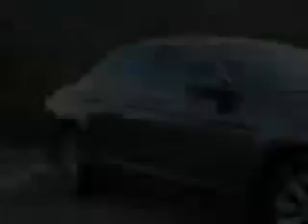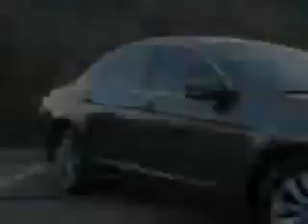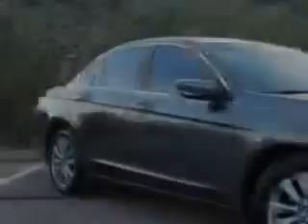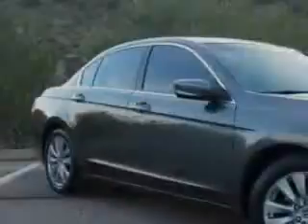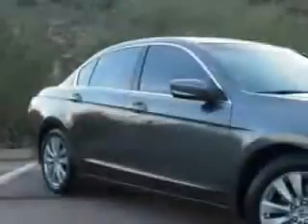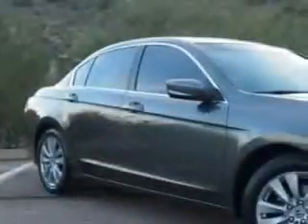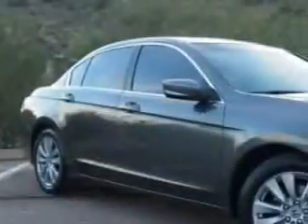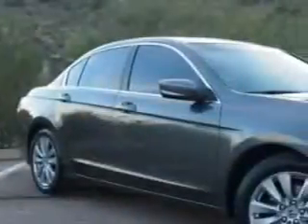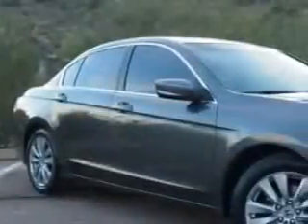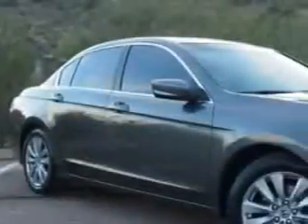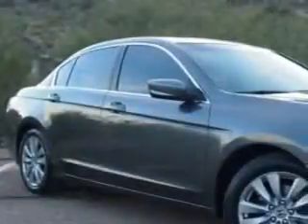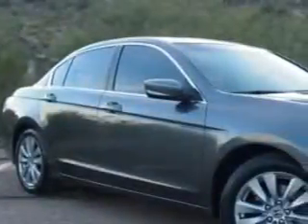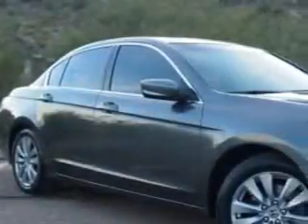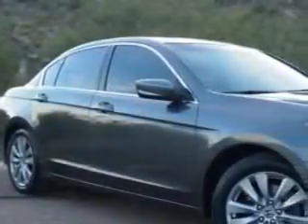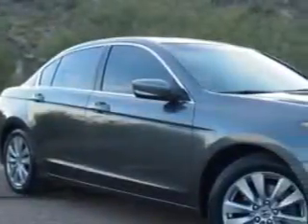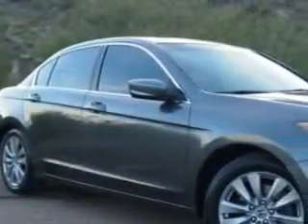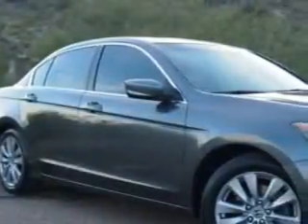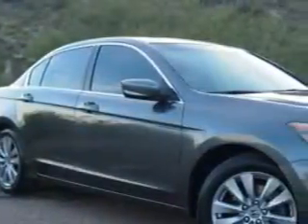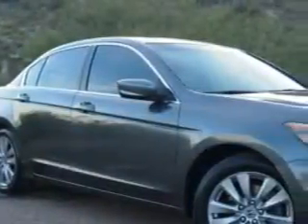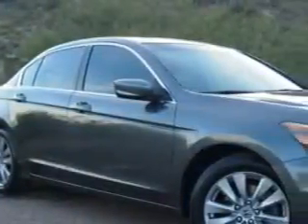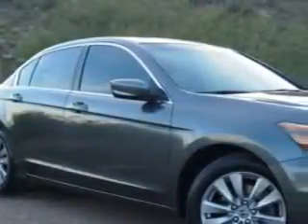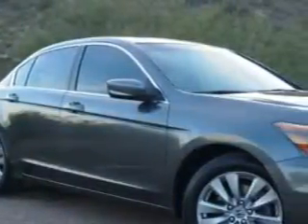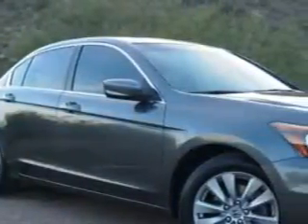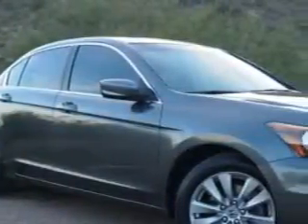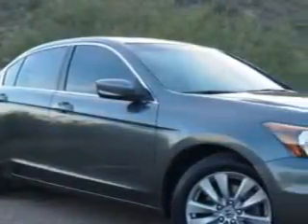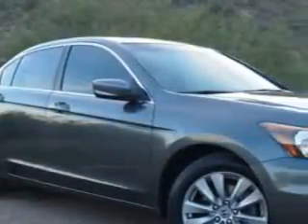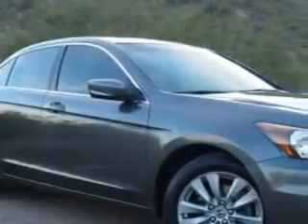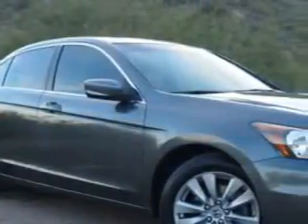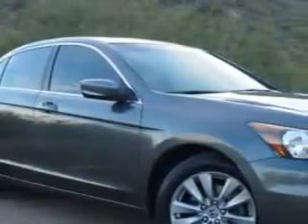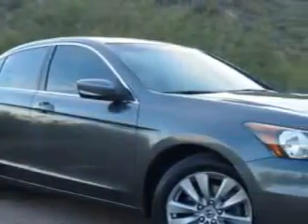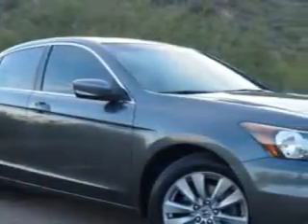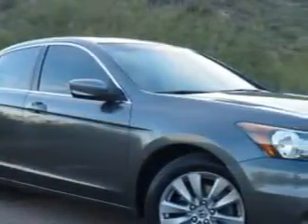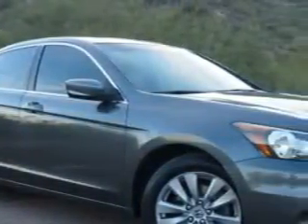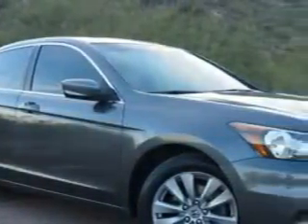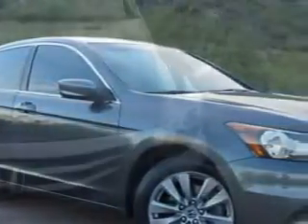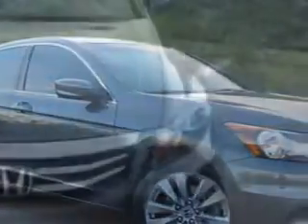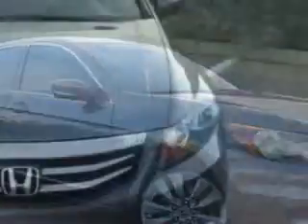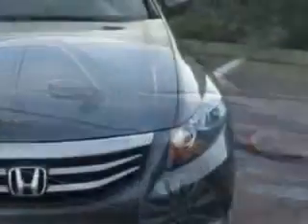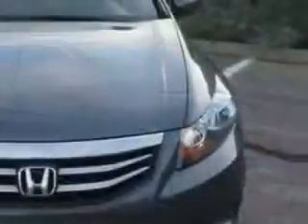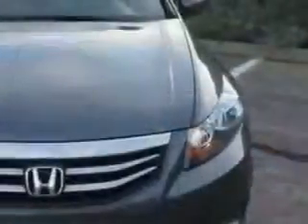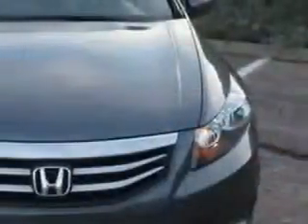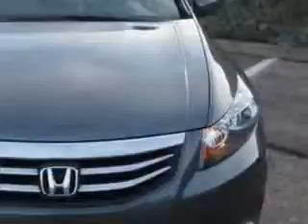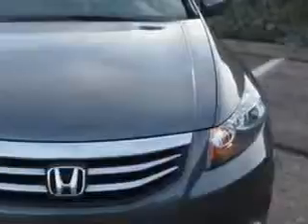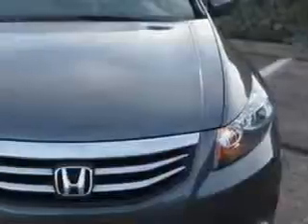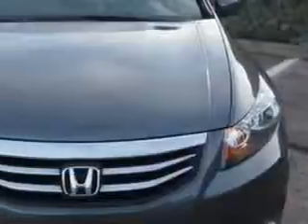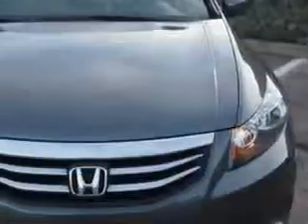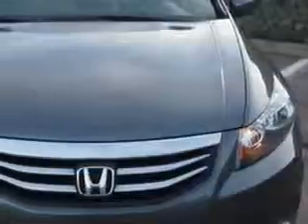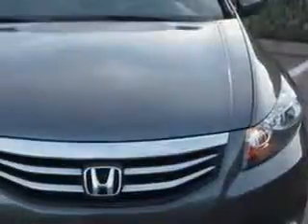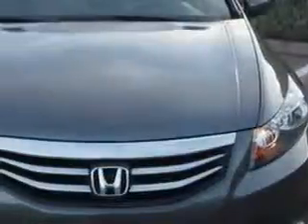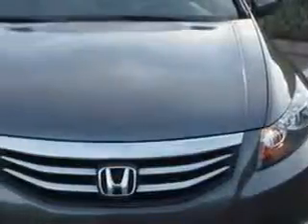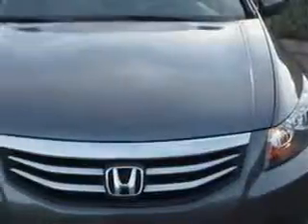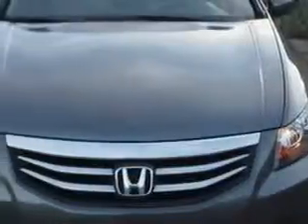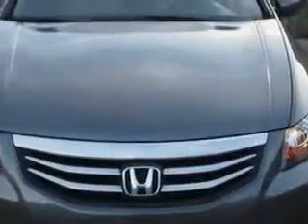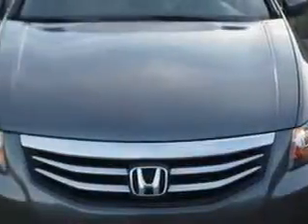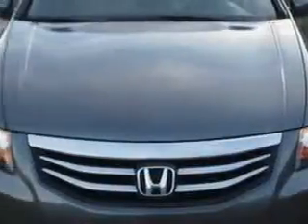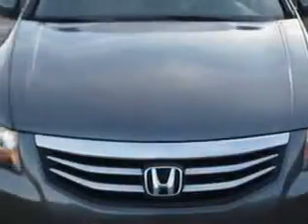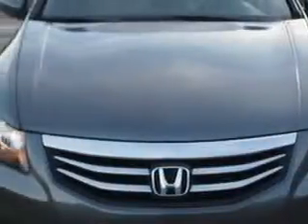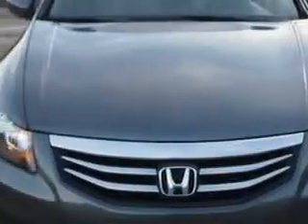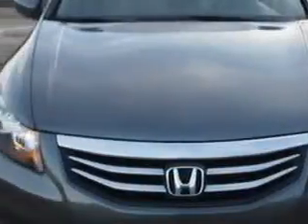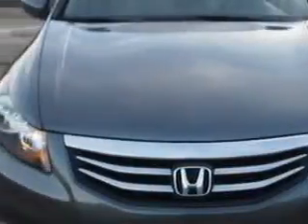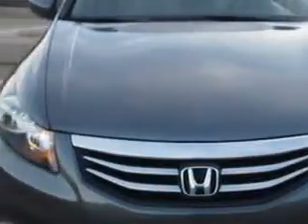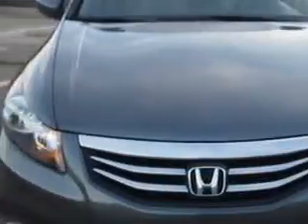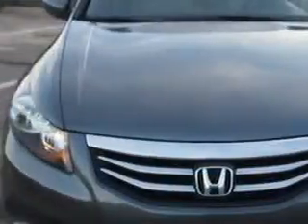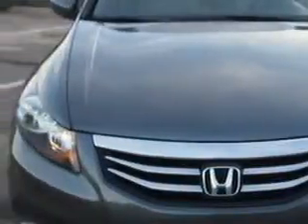Check out this polished metallic 2012 Honda Accord, equipped with a four-cylinder engine and an automatic transmission.